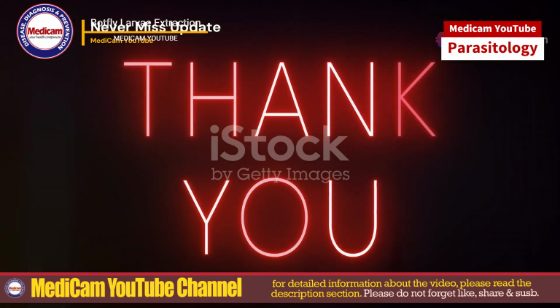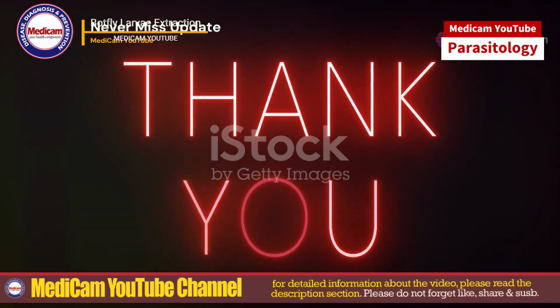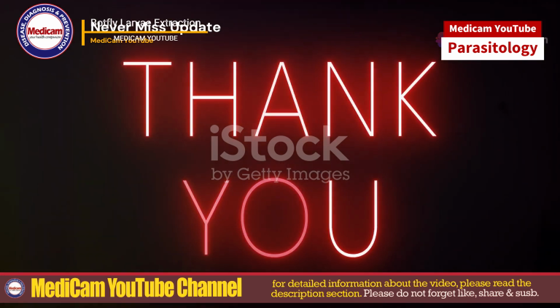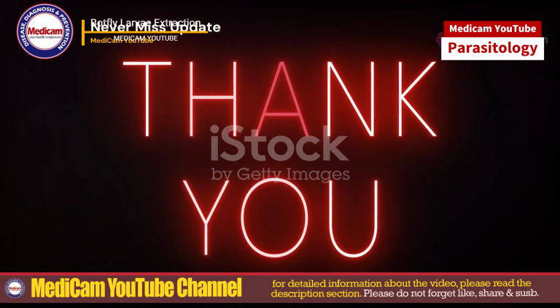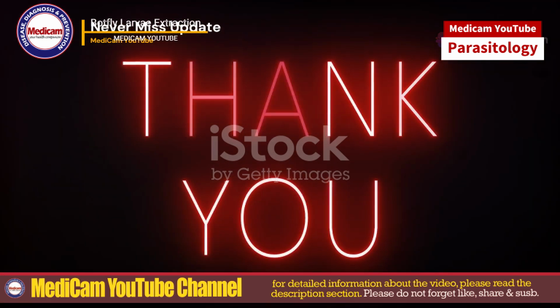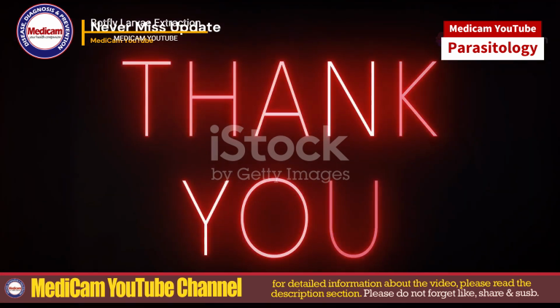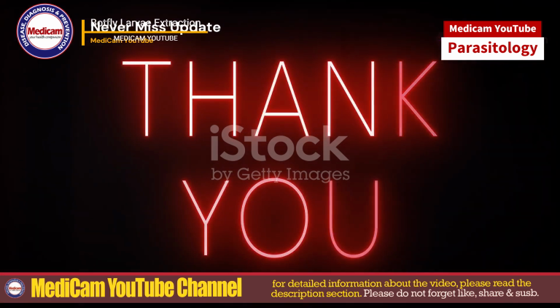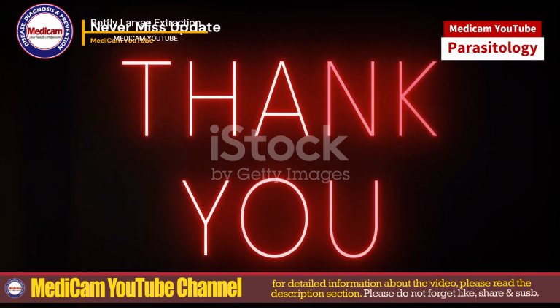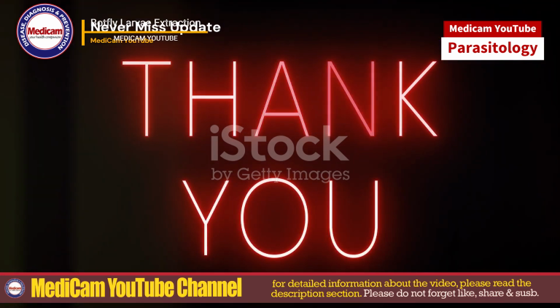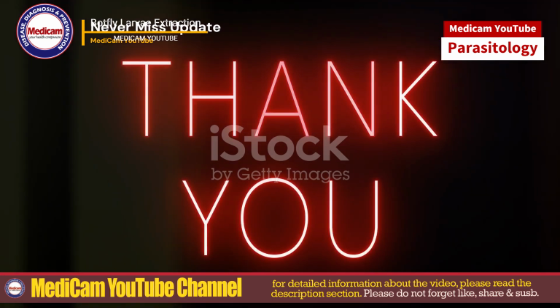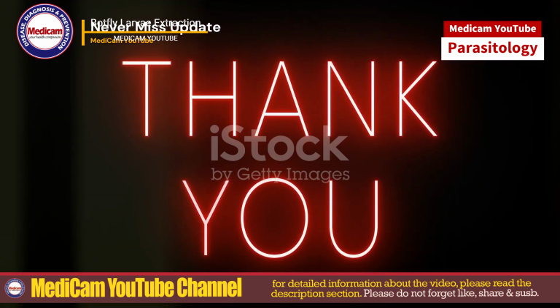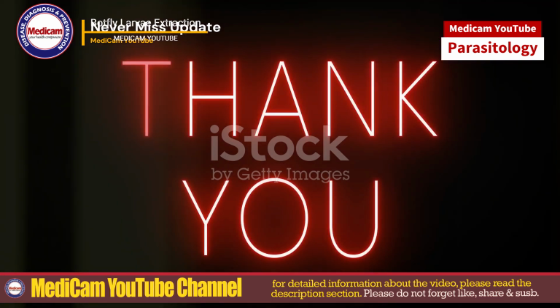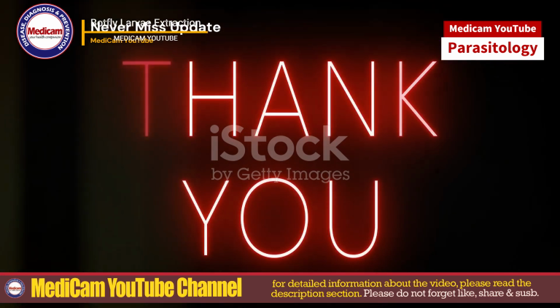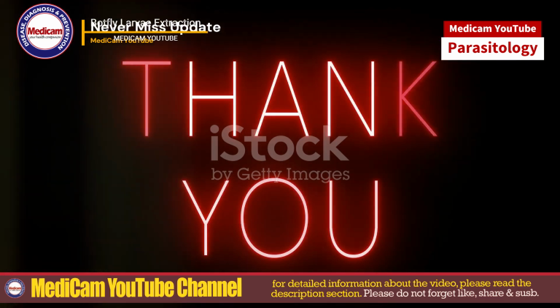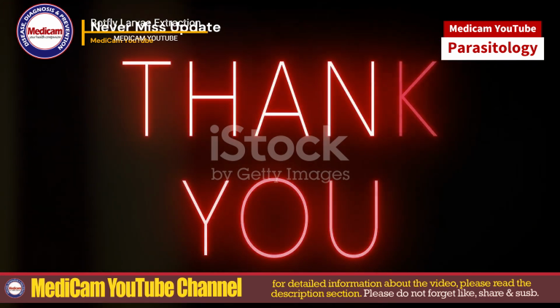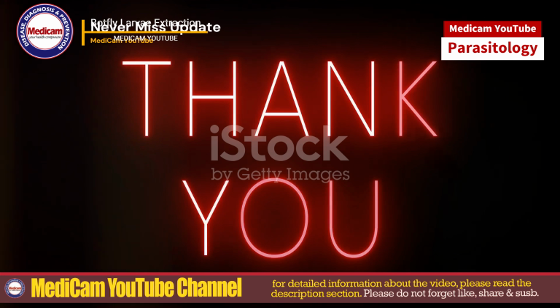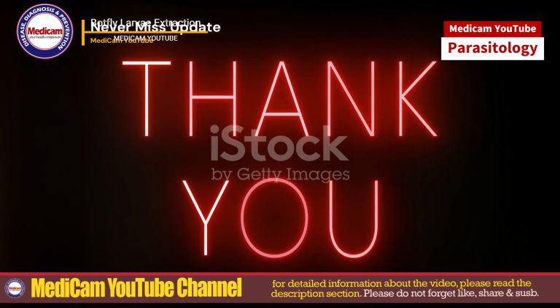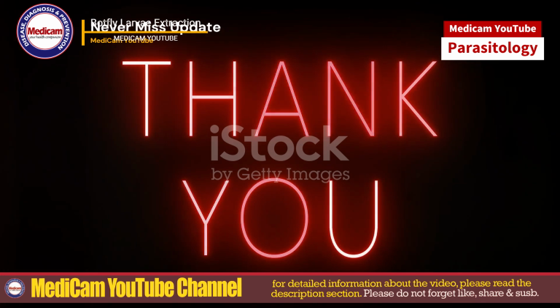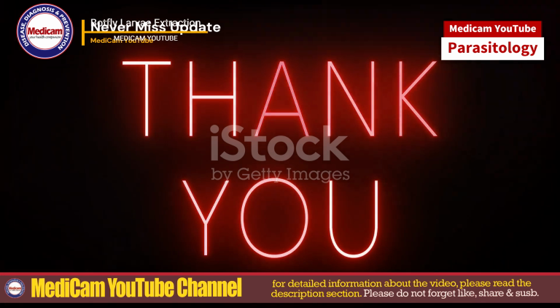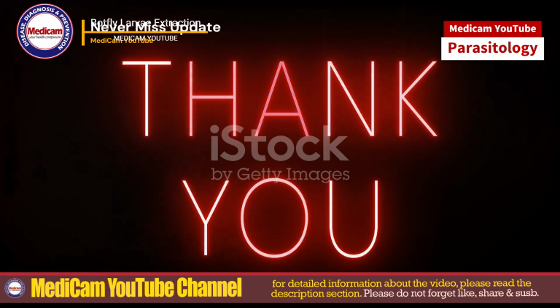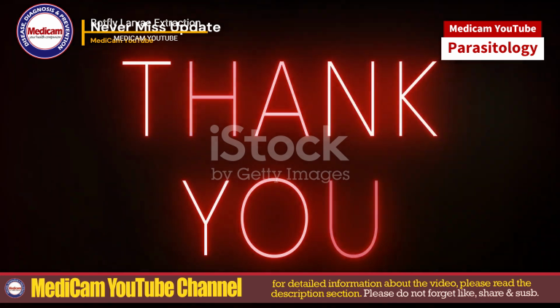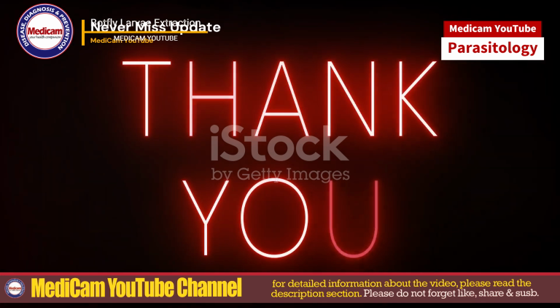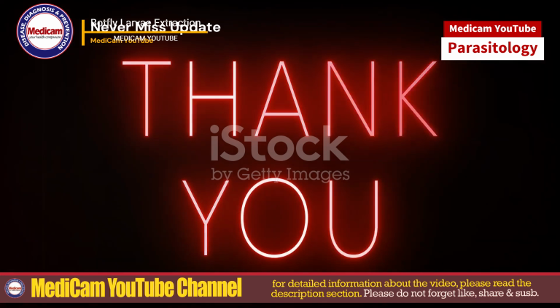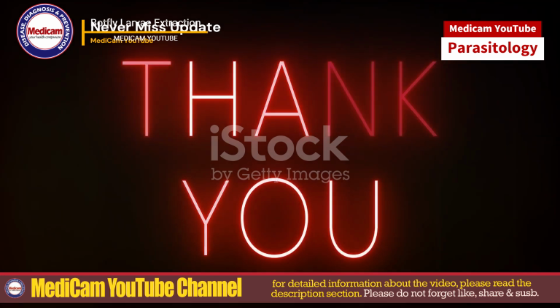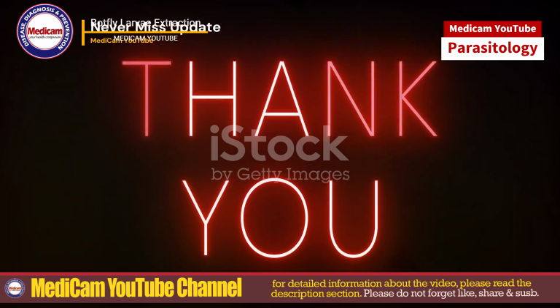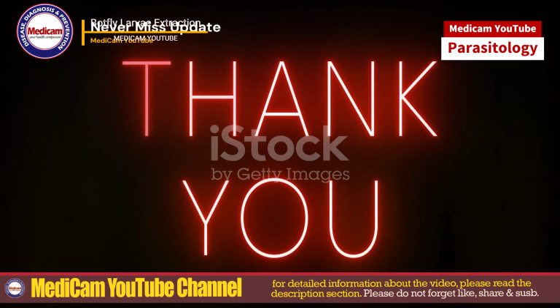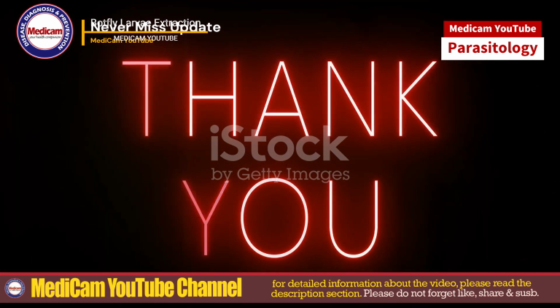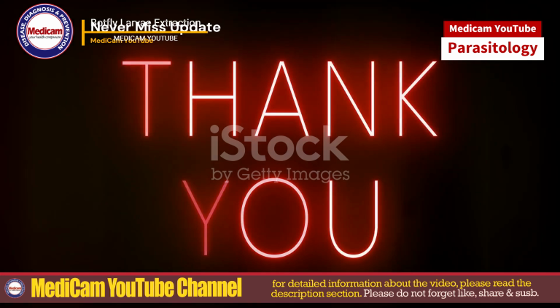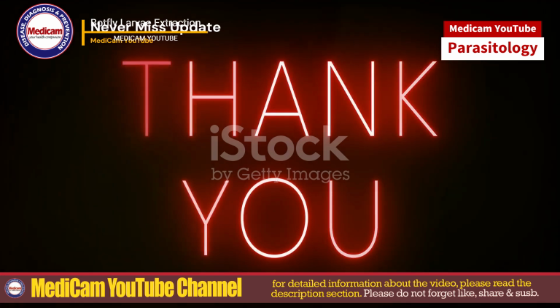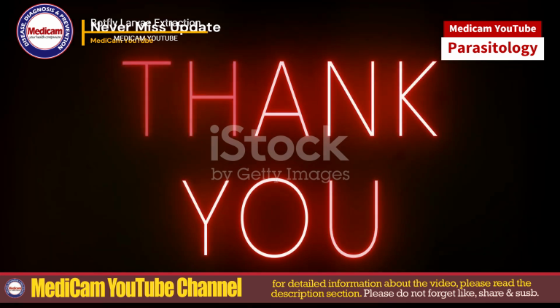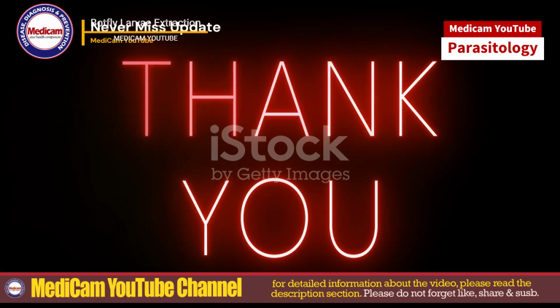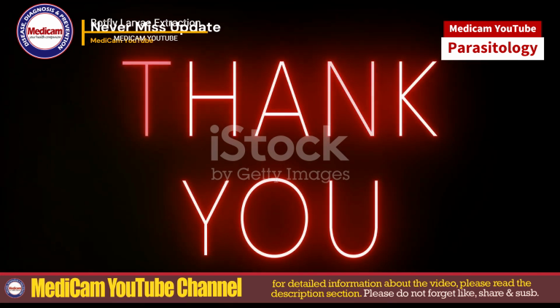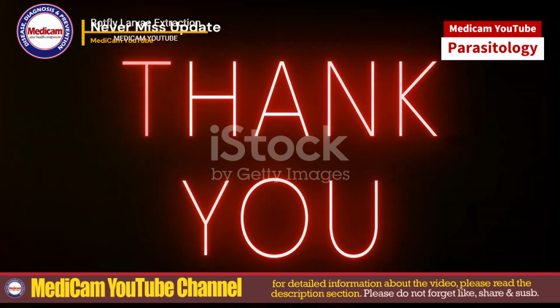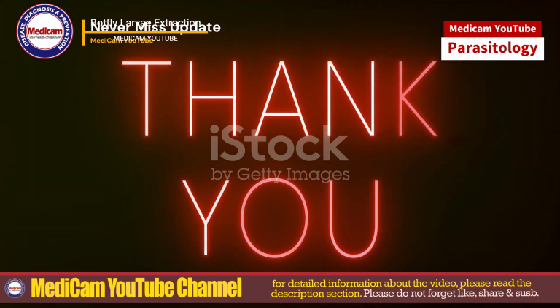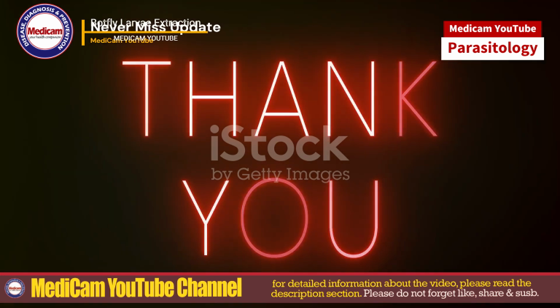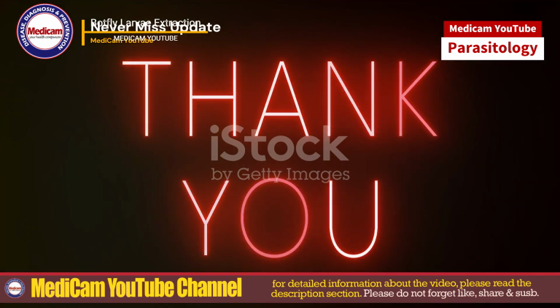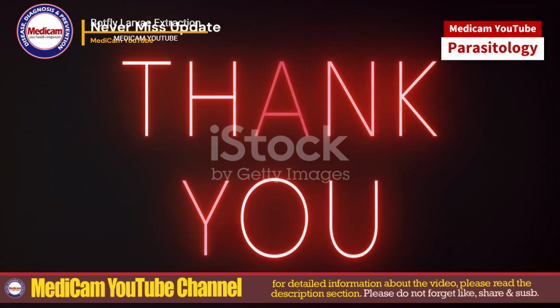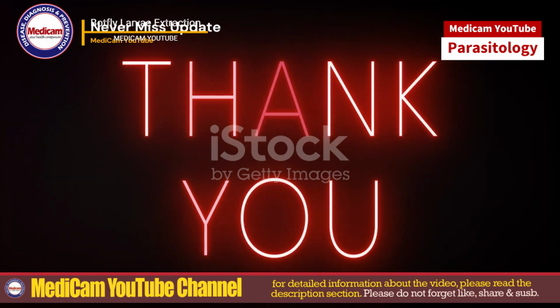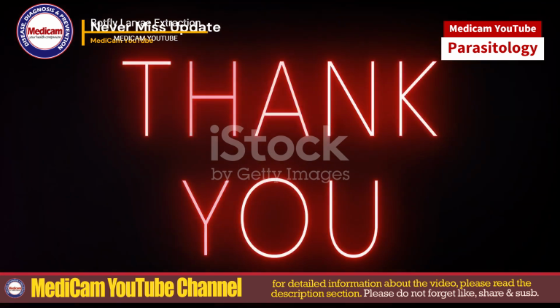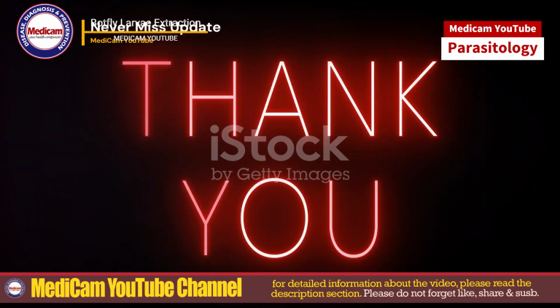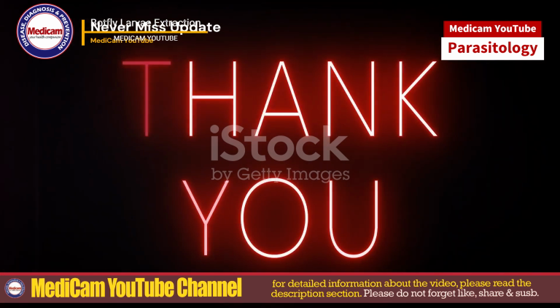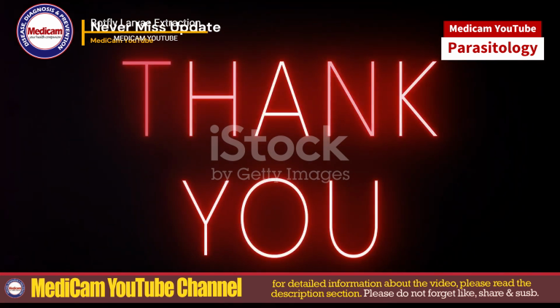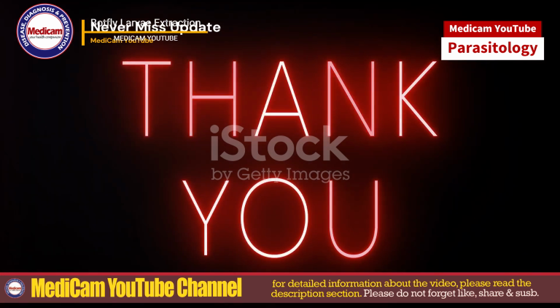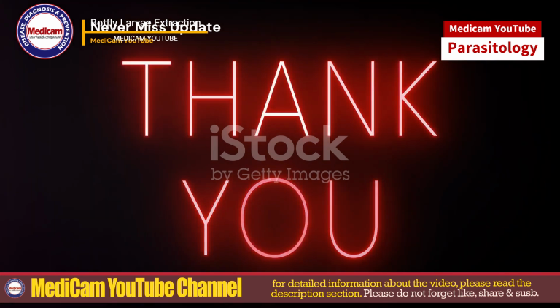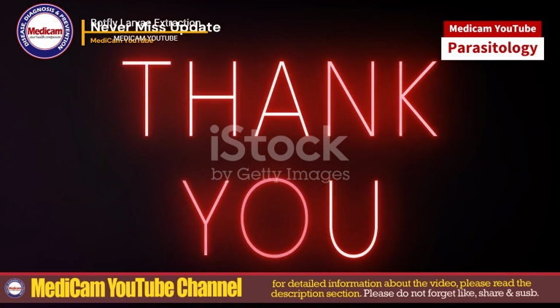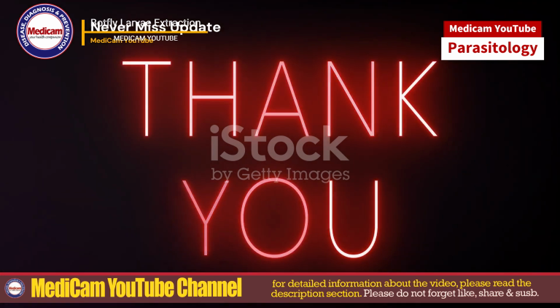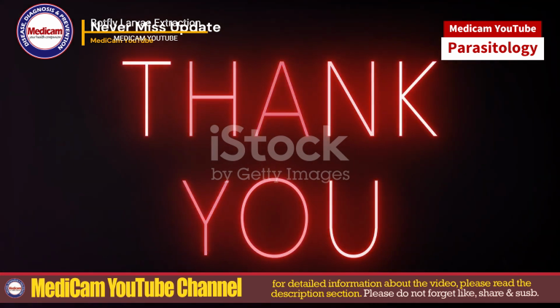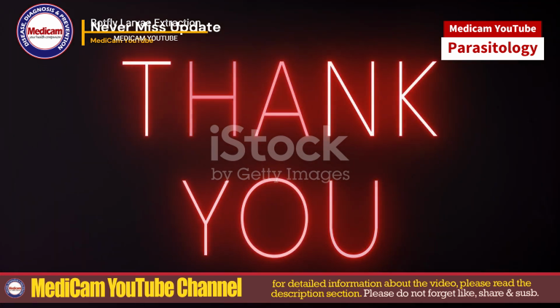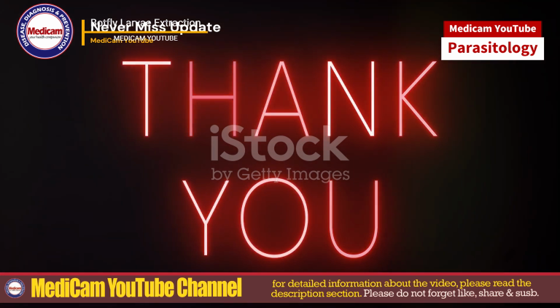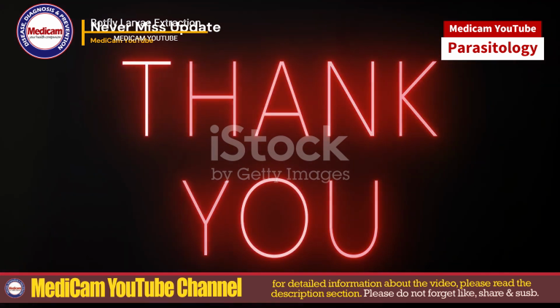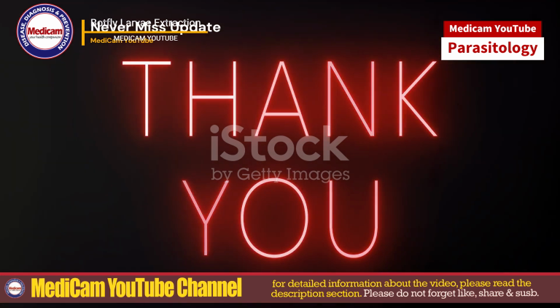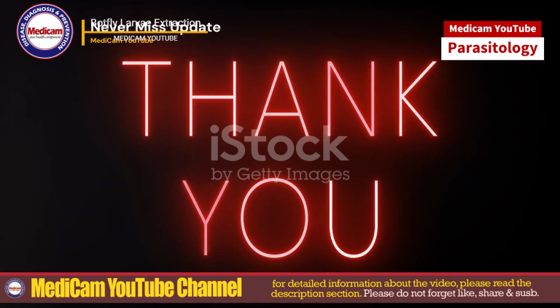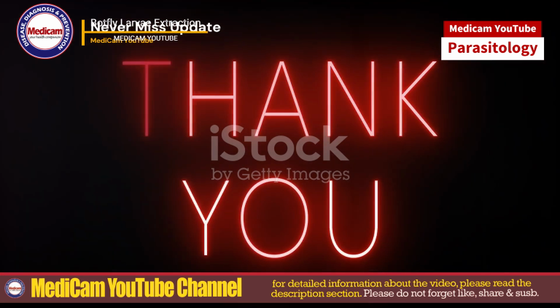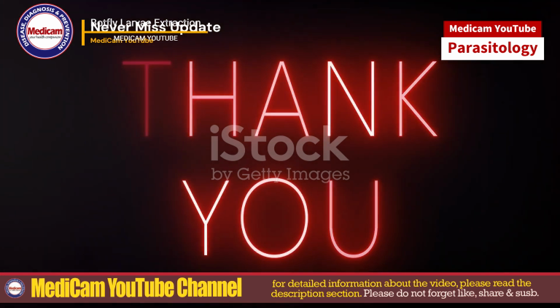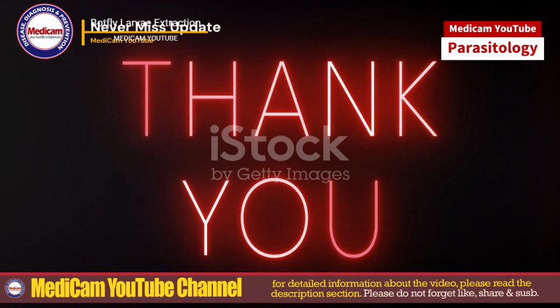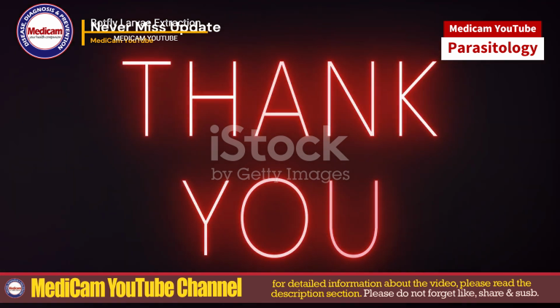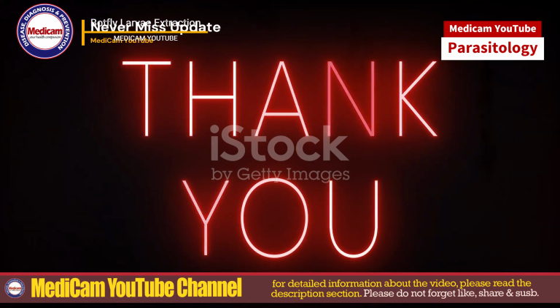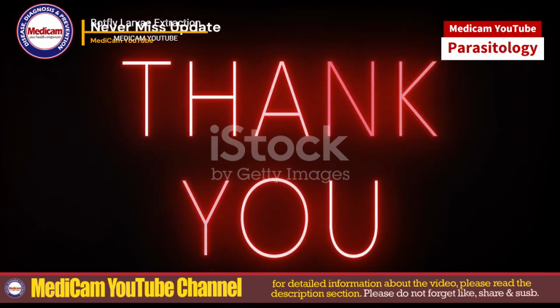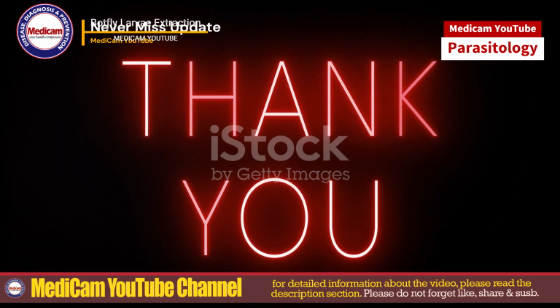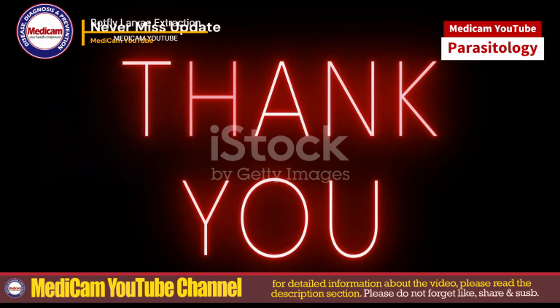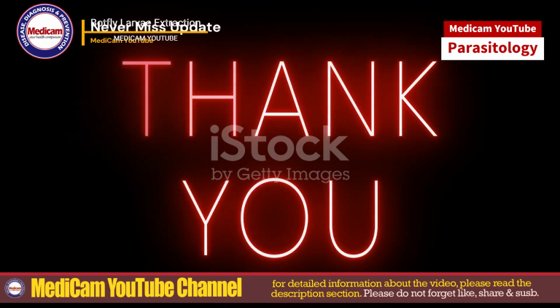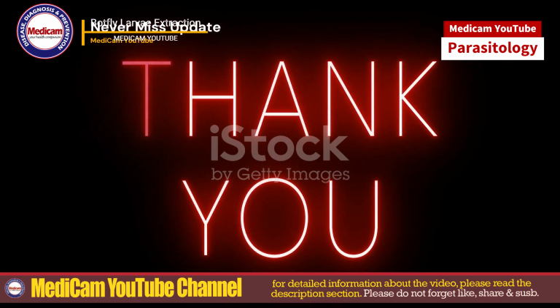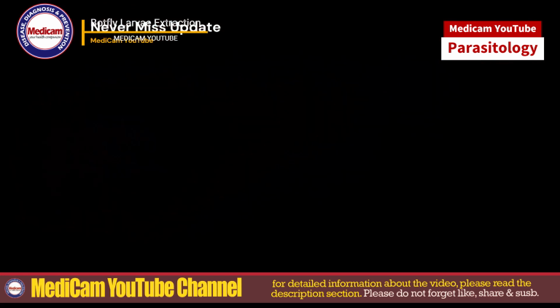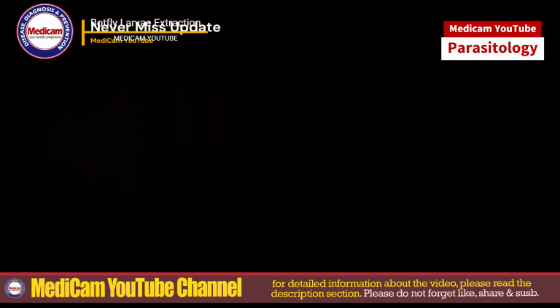Stay tuned with Medicam for more medical knowledge. Don't forget to leave a thoughtful comment below. Thanks for watching.